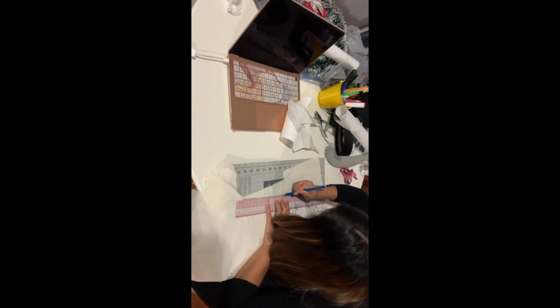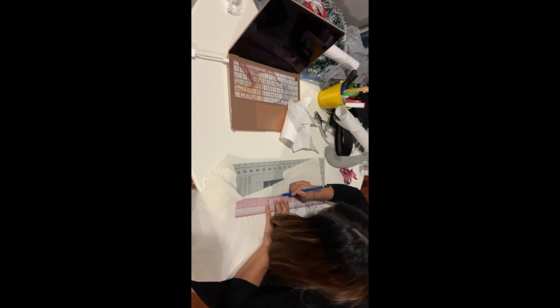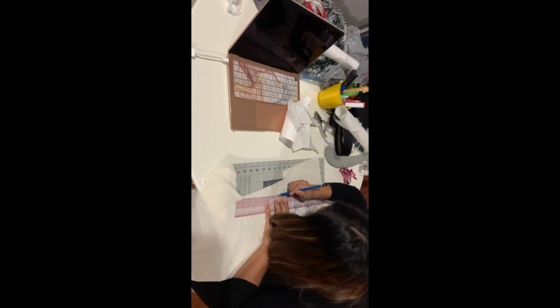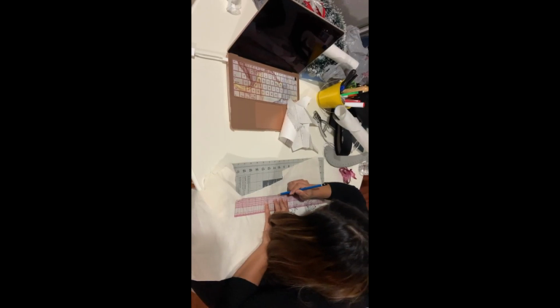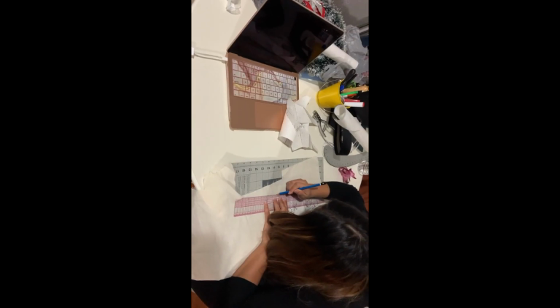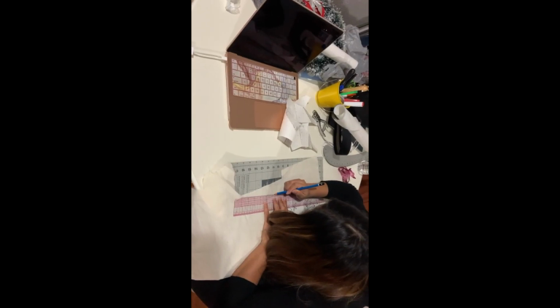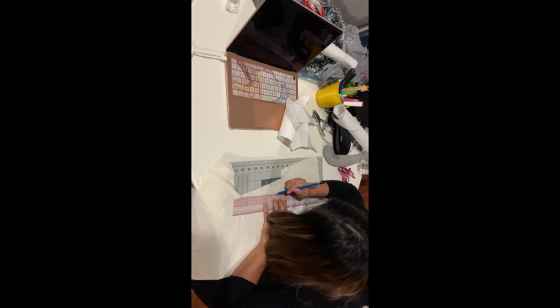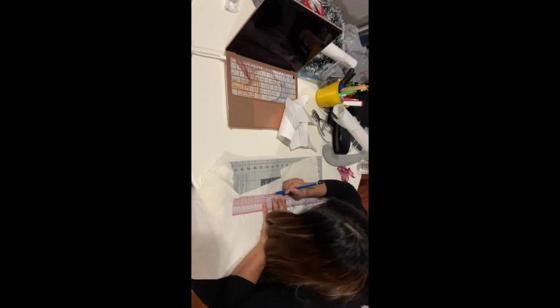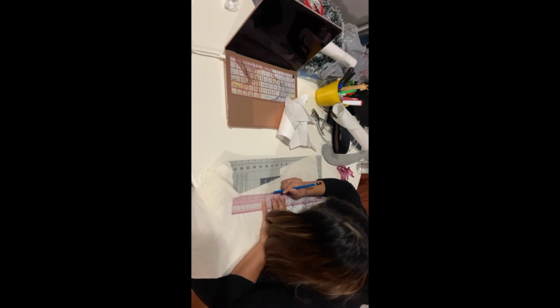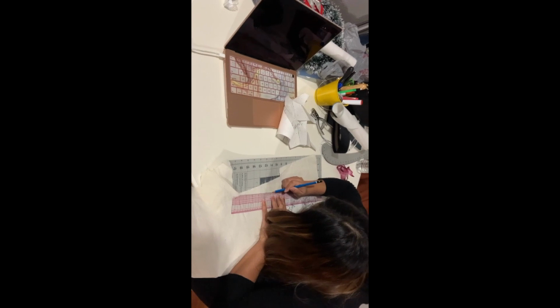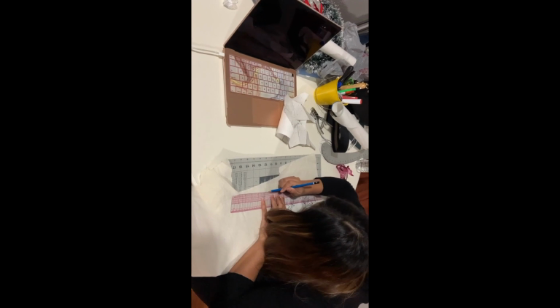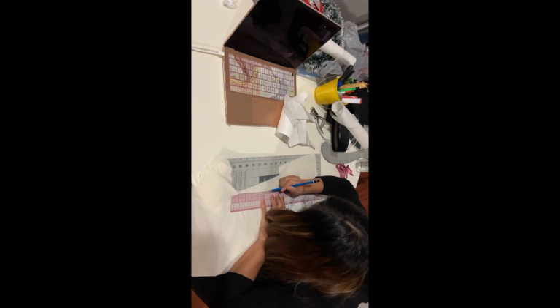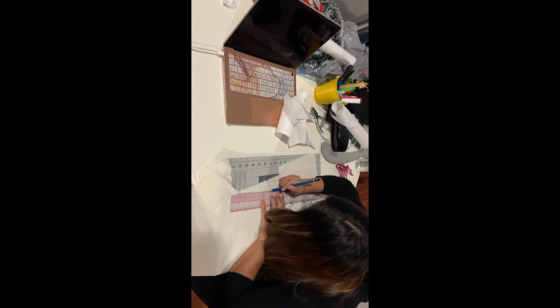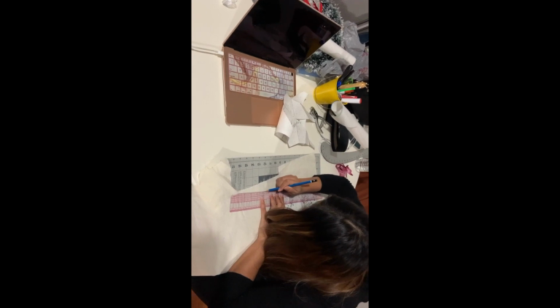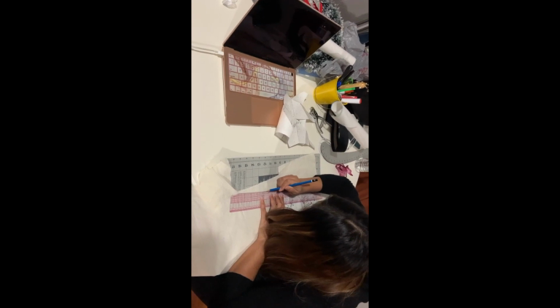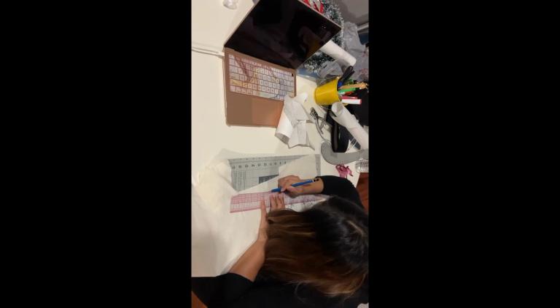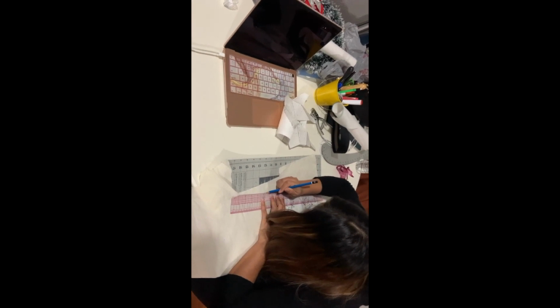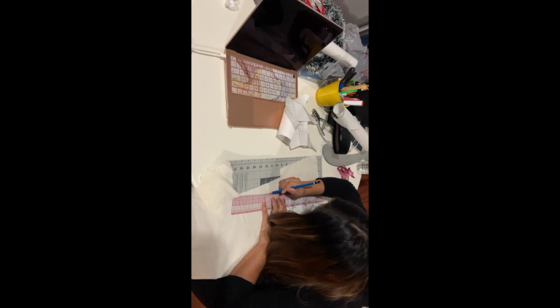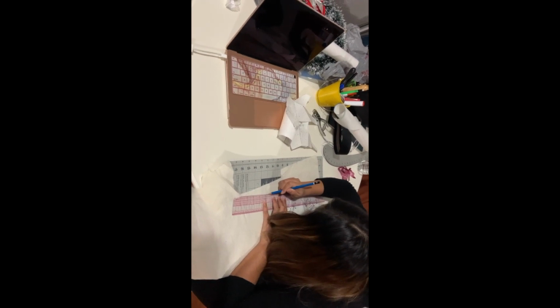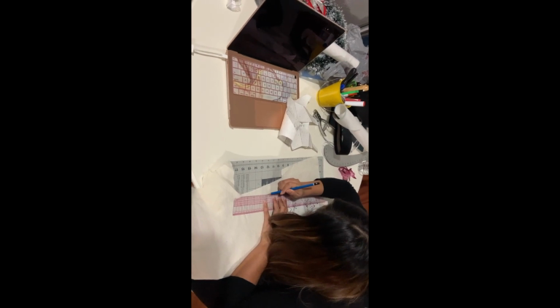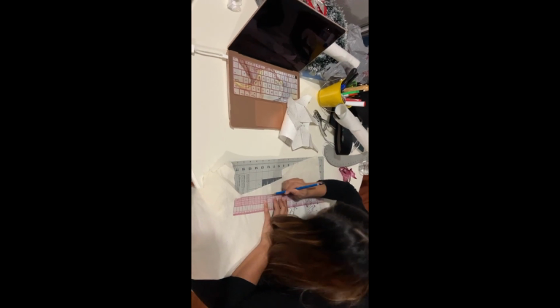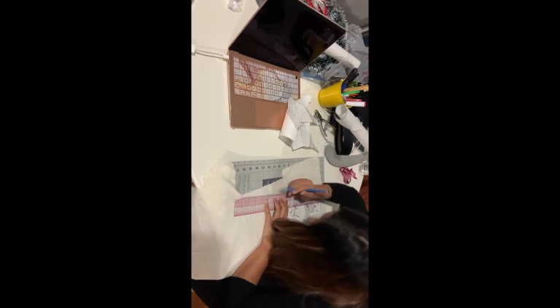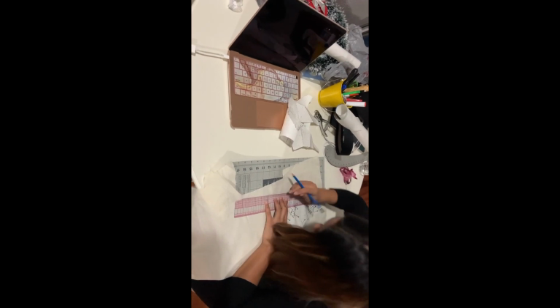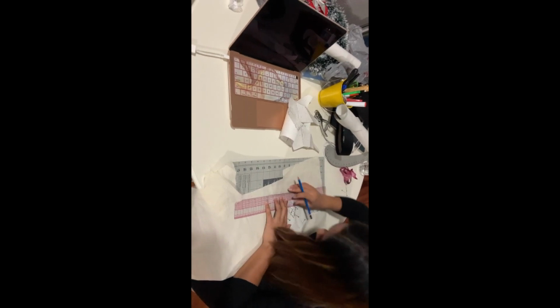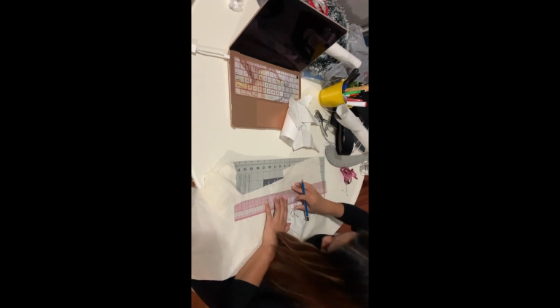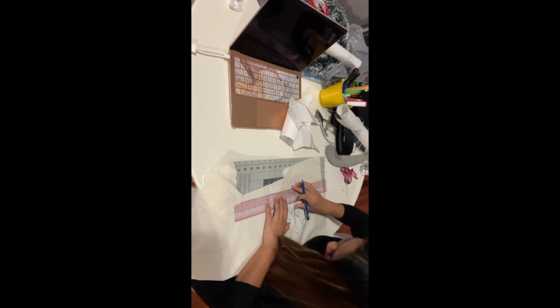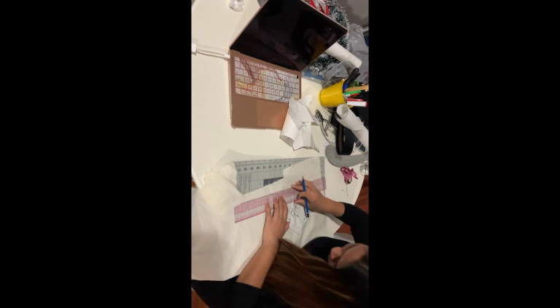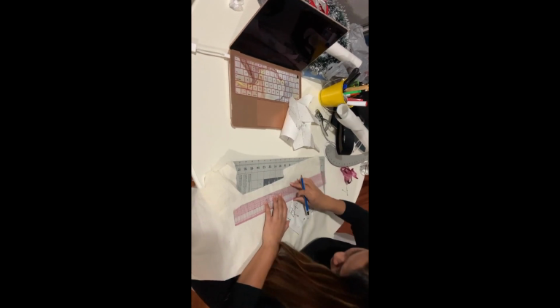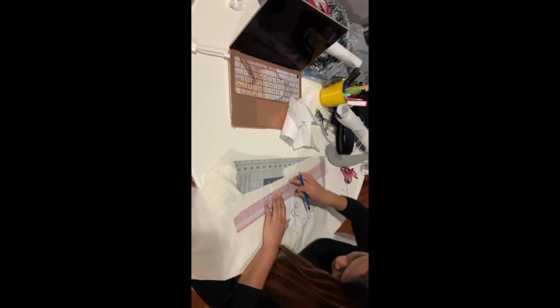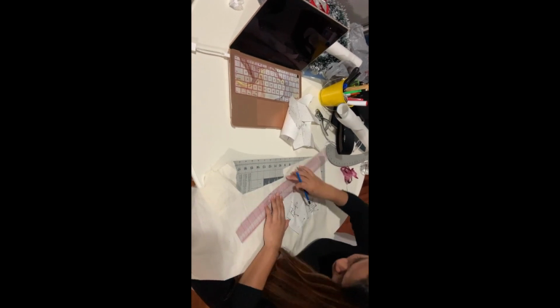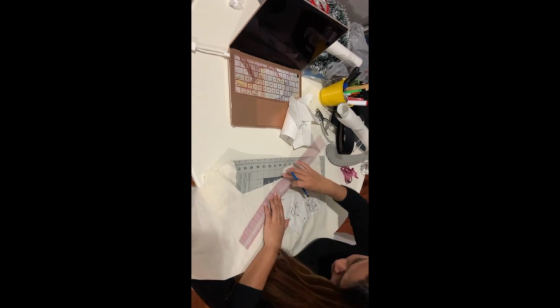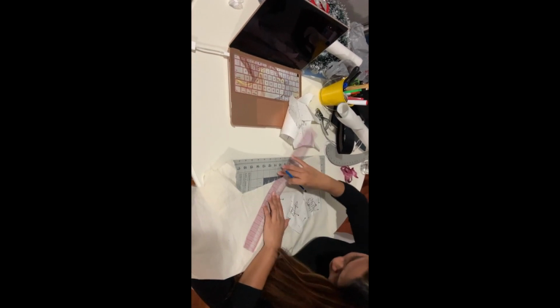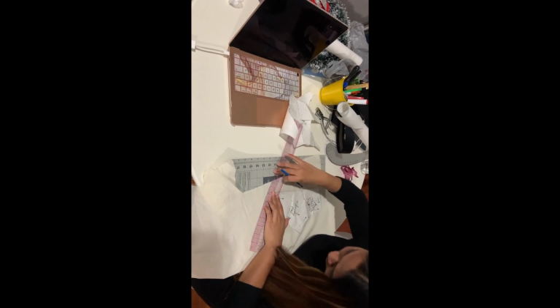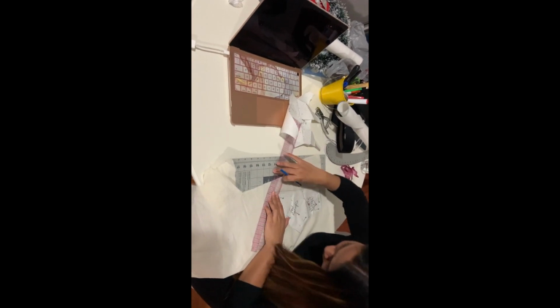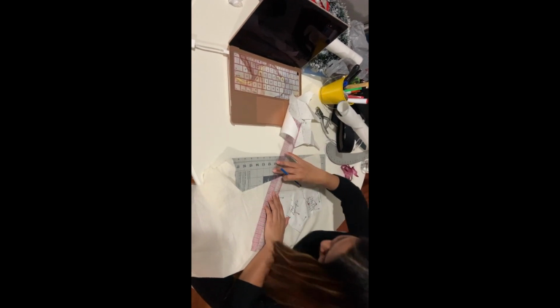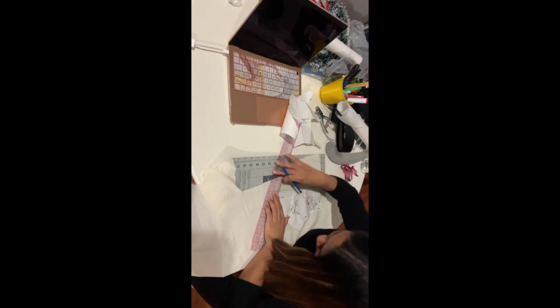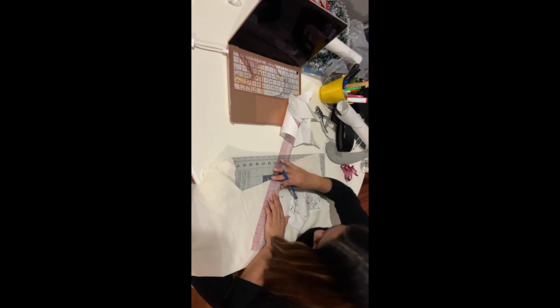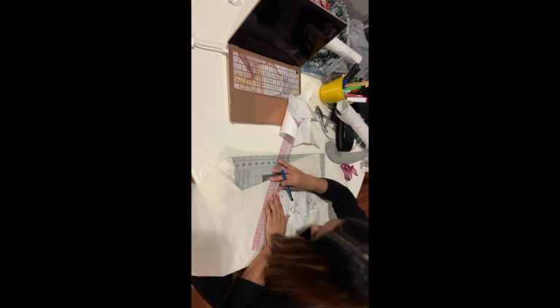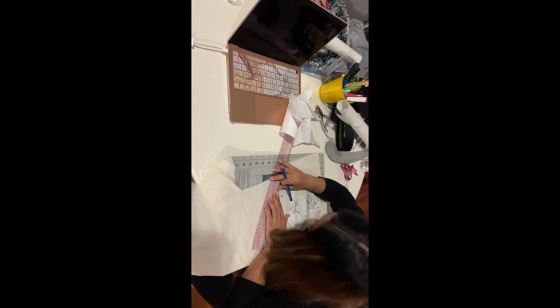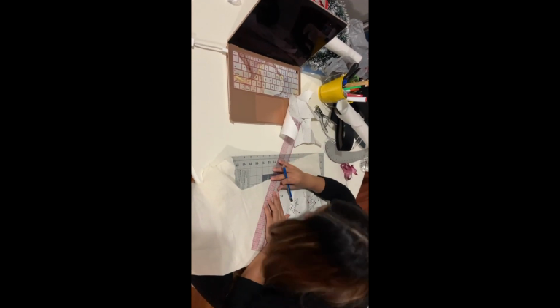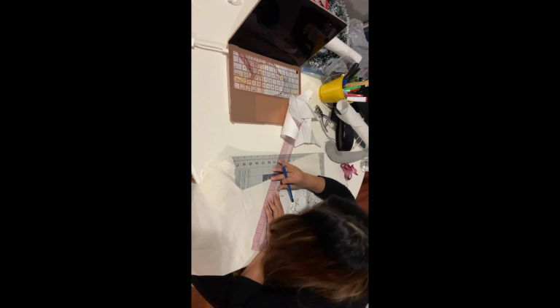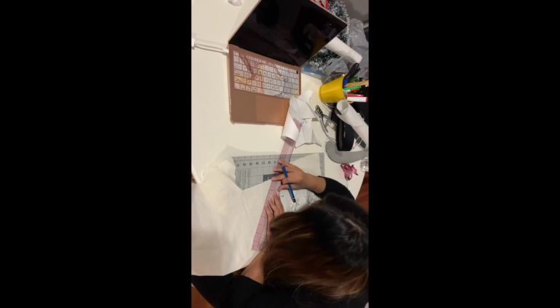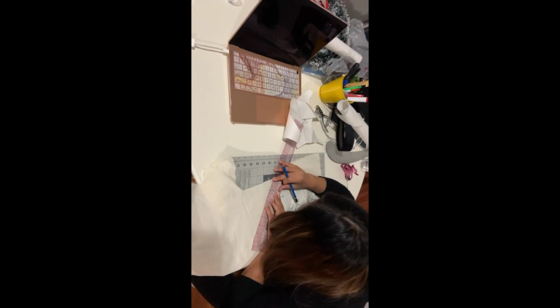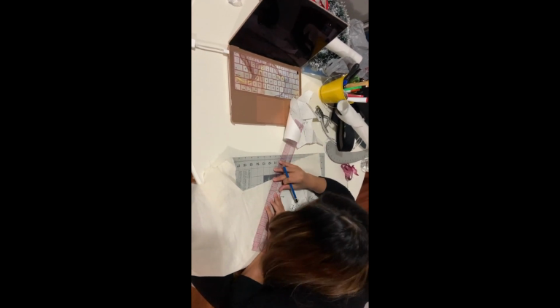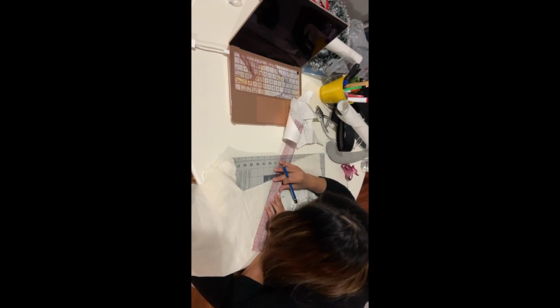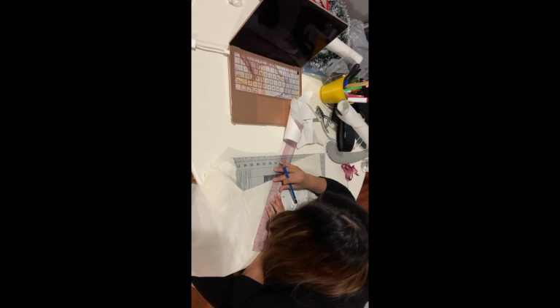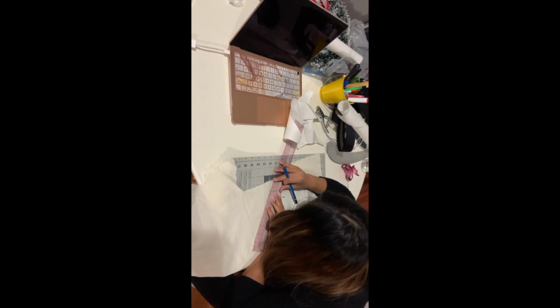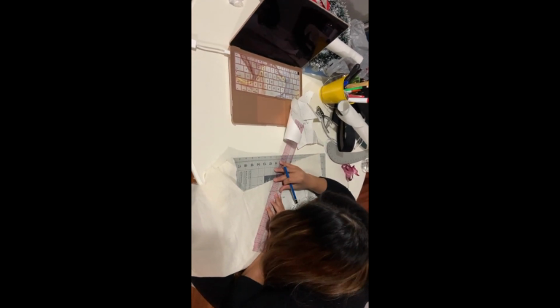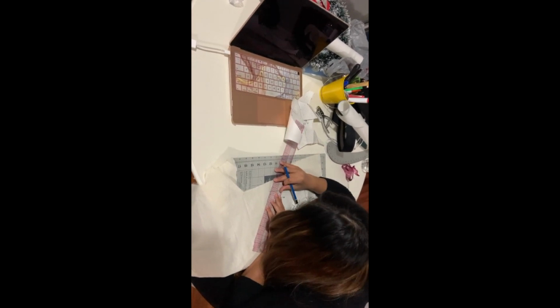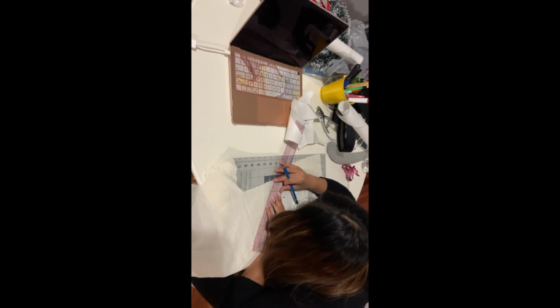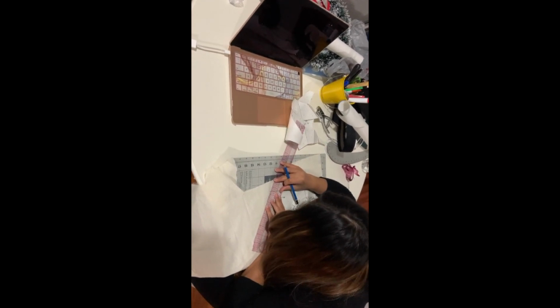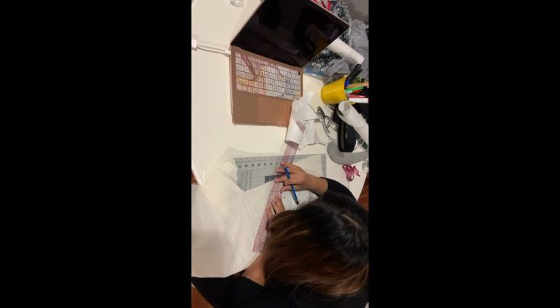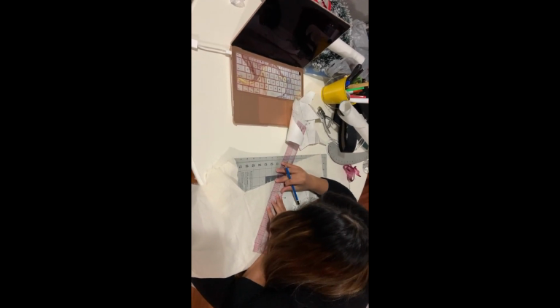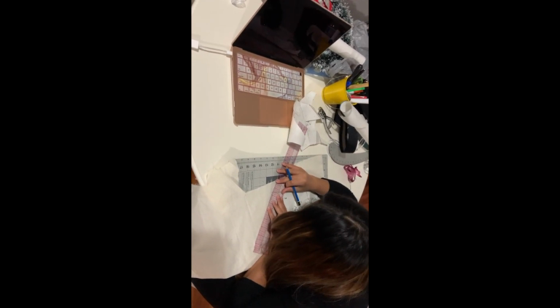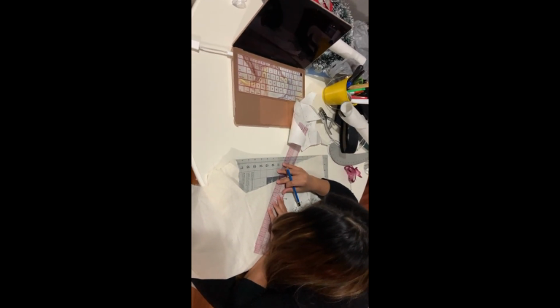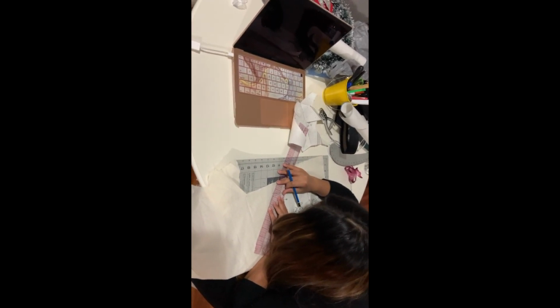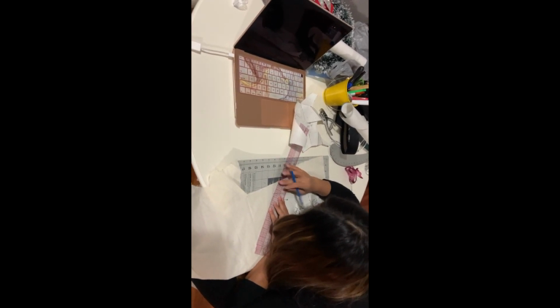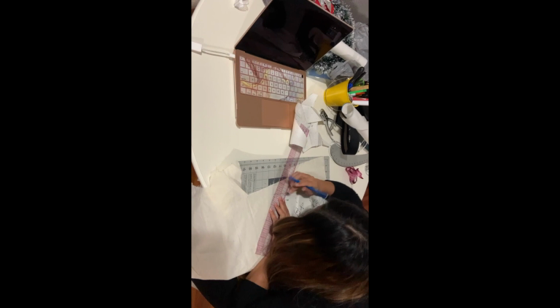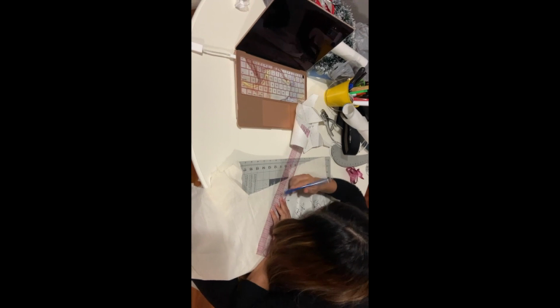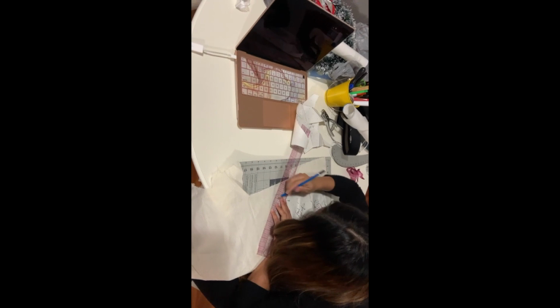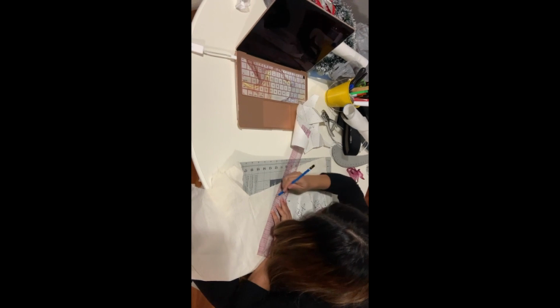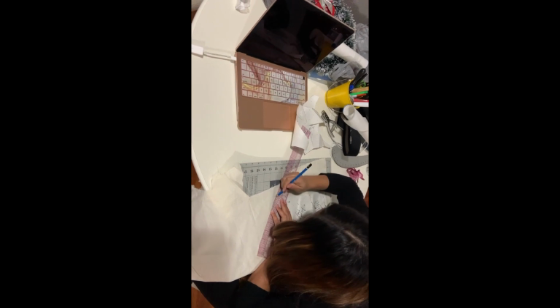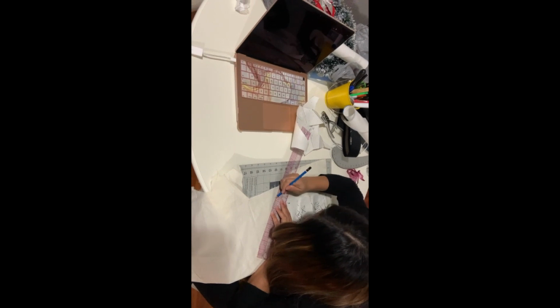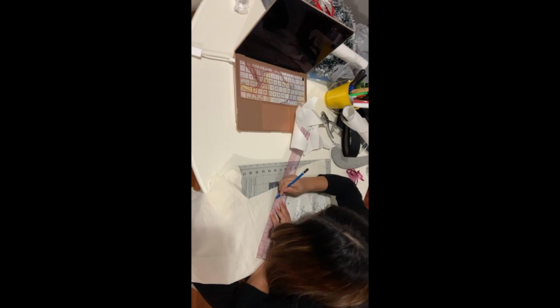Right here I was just adding some allowance to my pattern — I did one for my muslin and 360 for my lining.